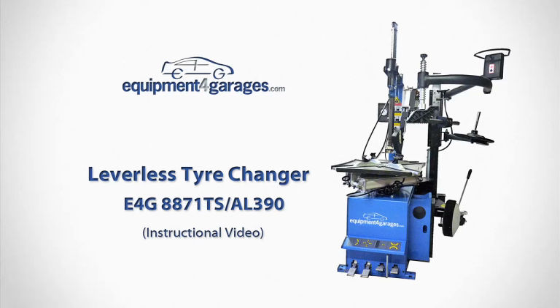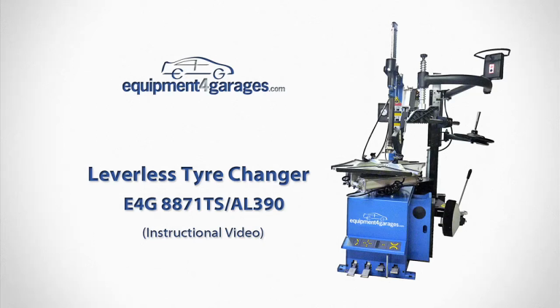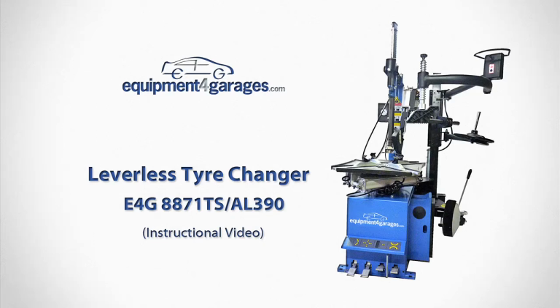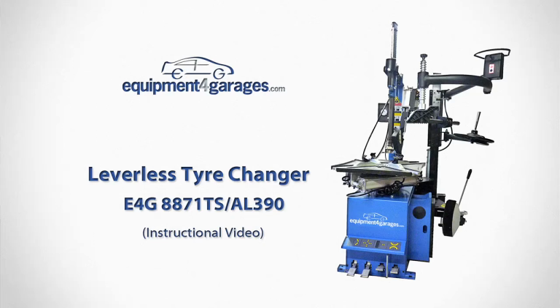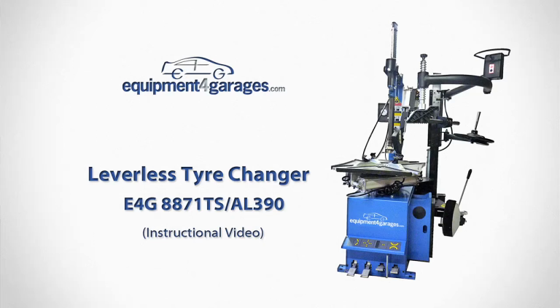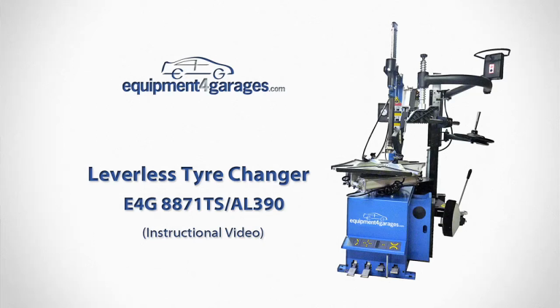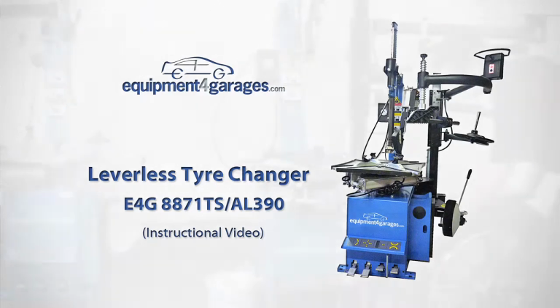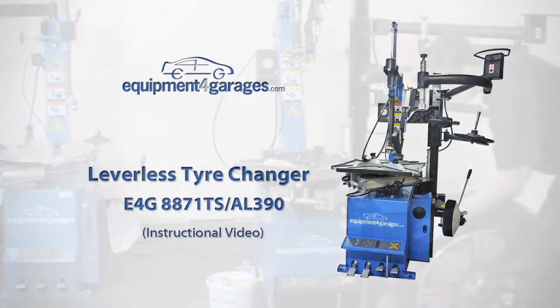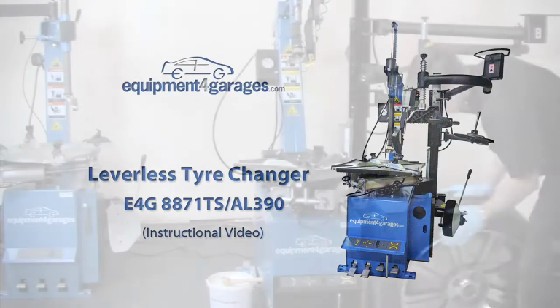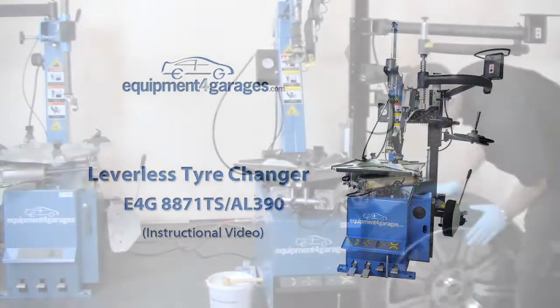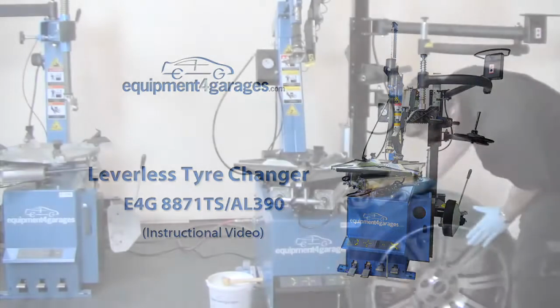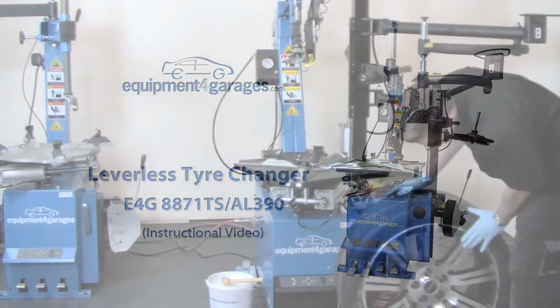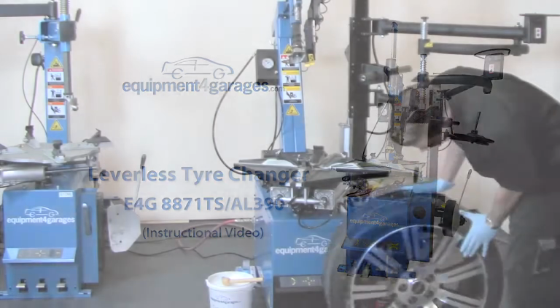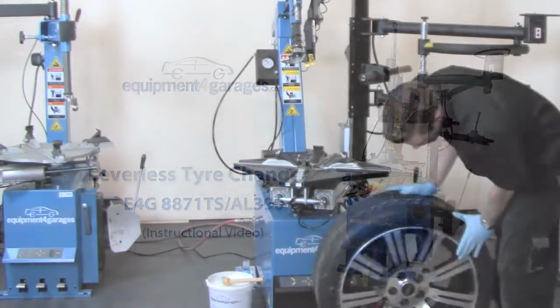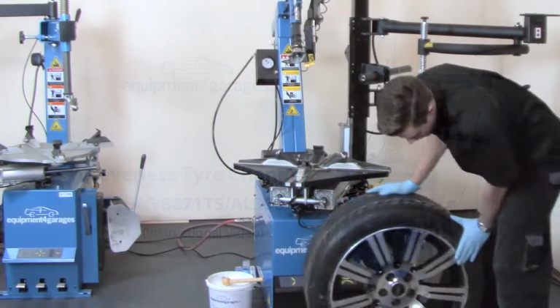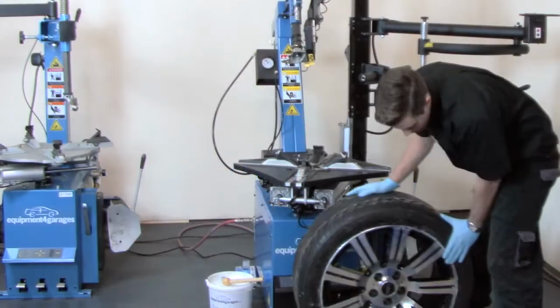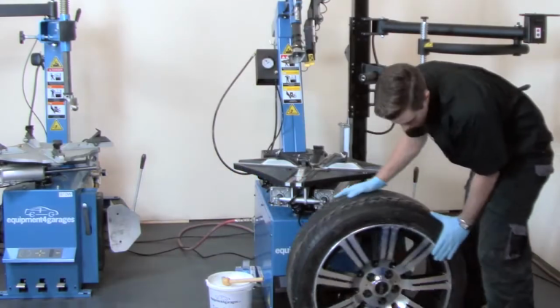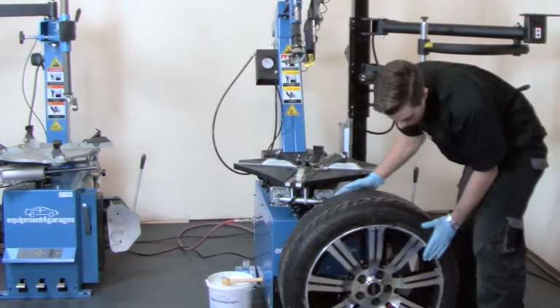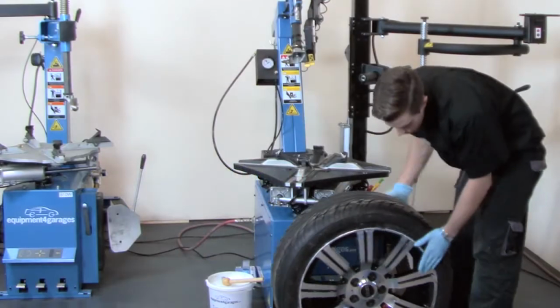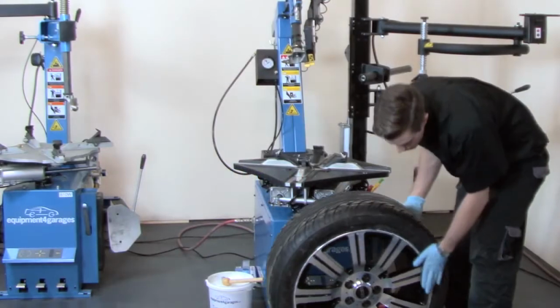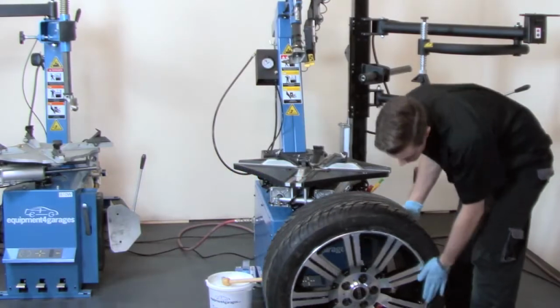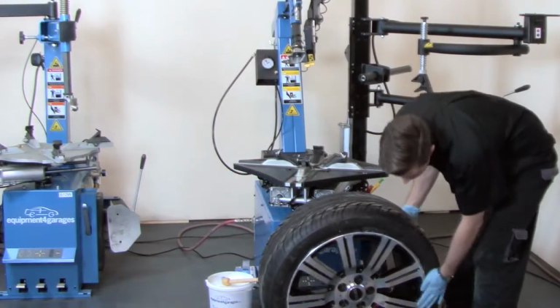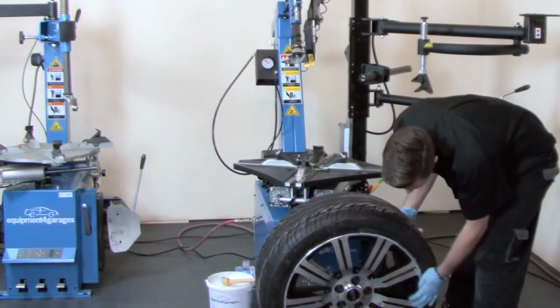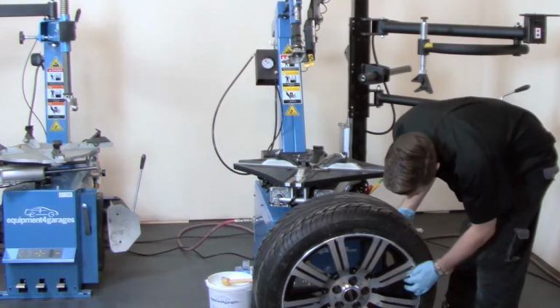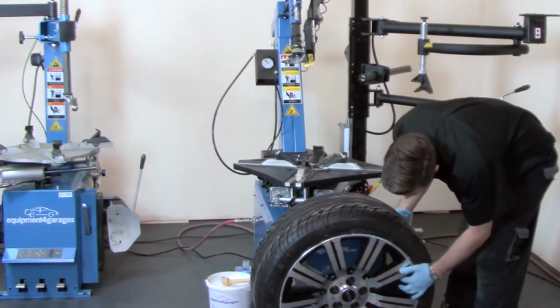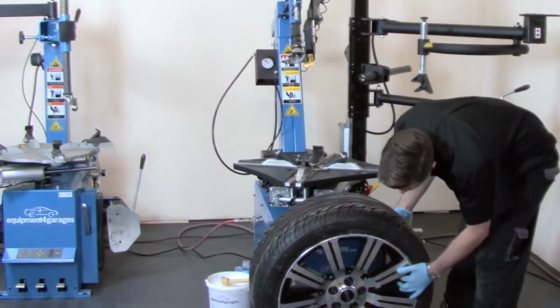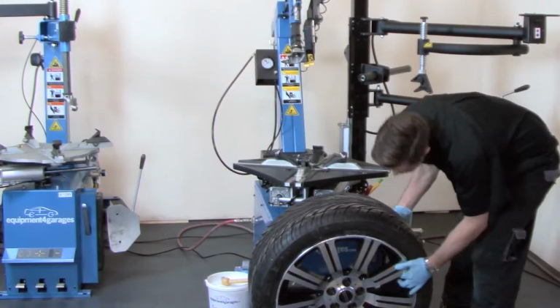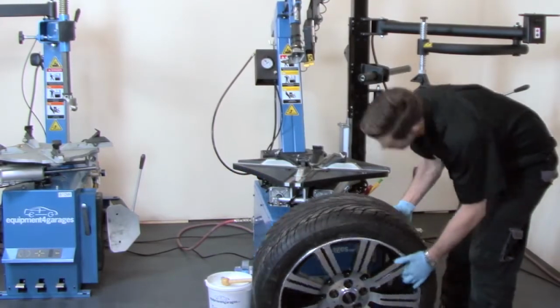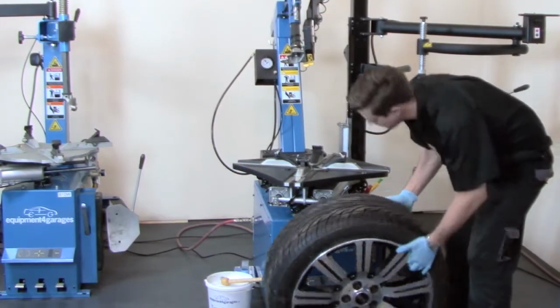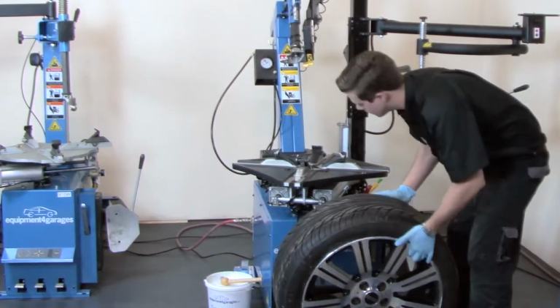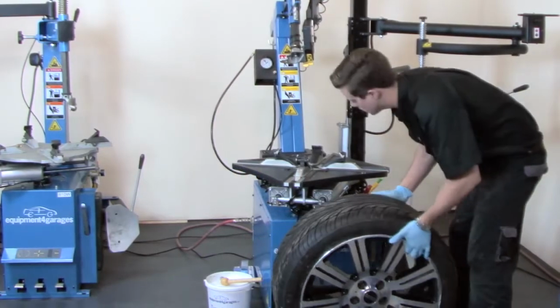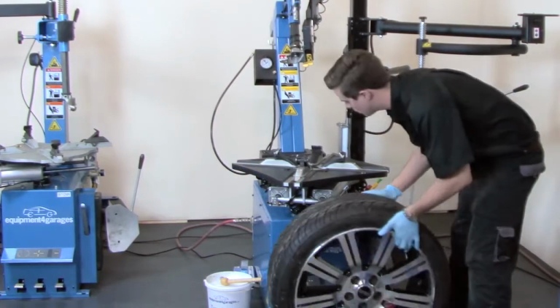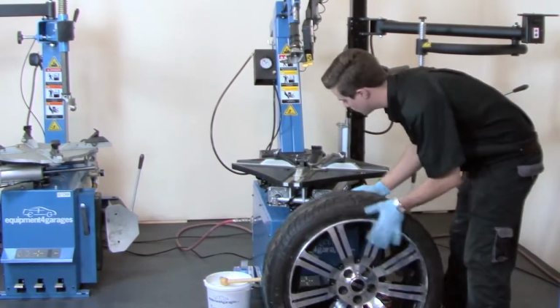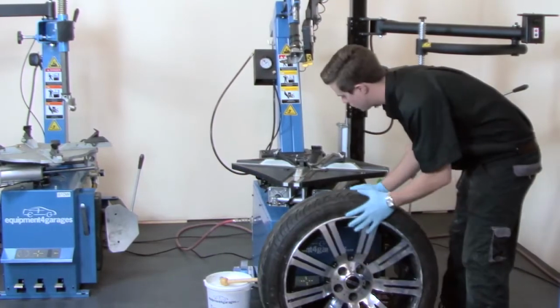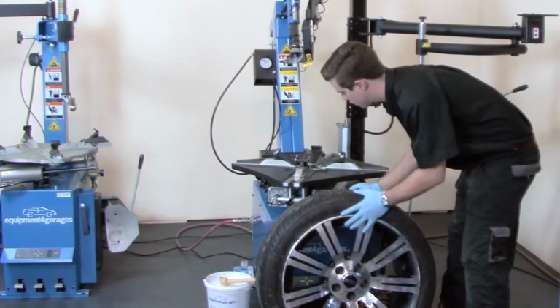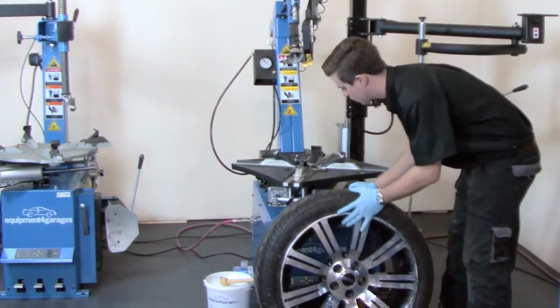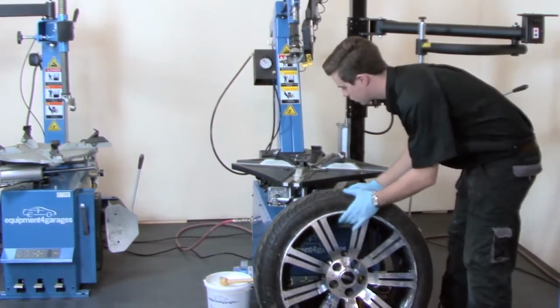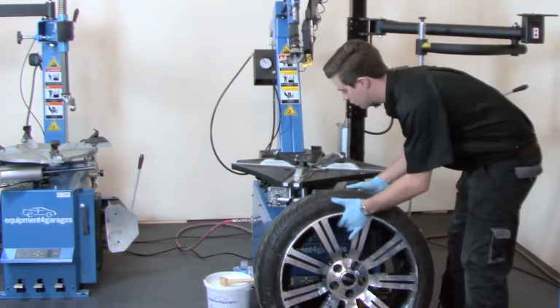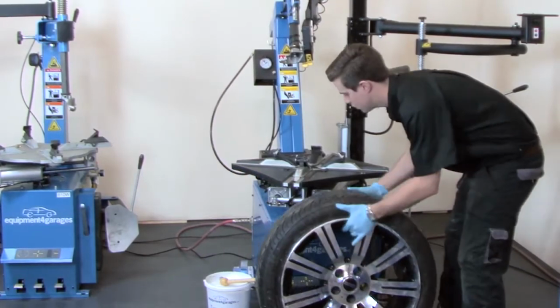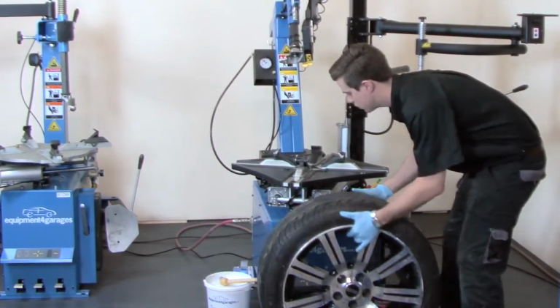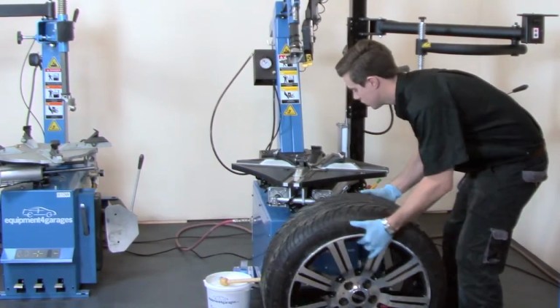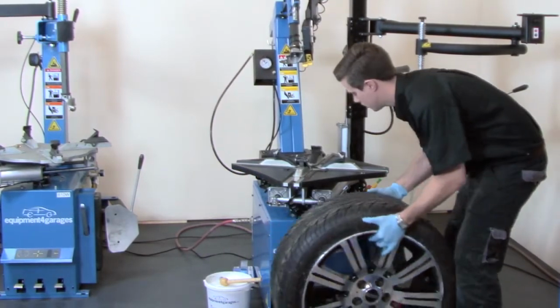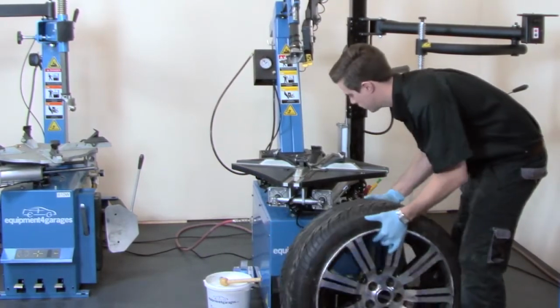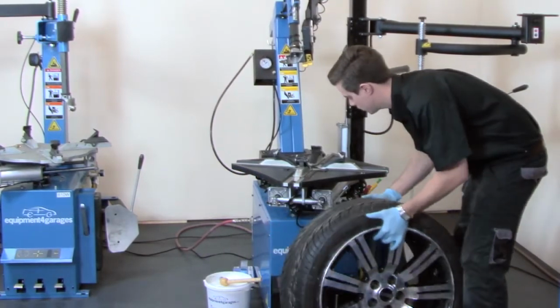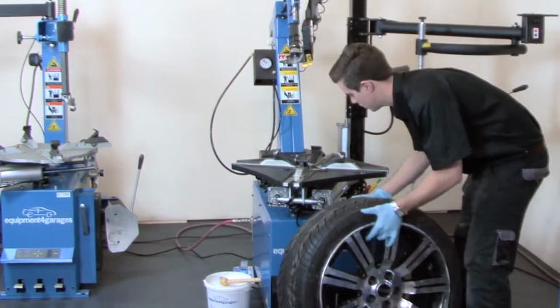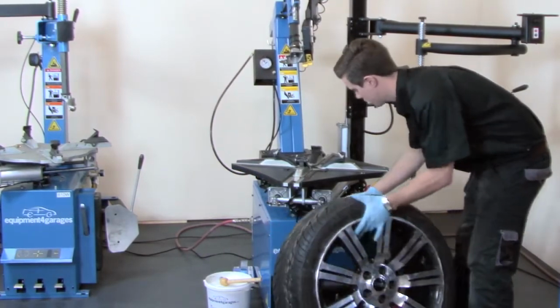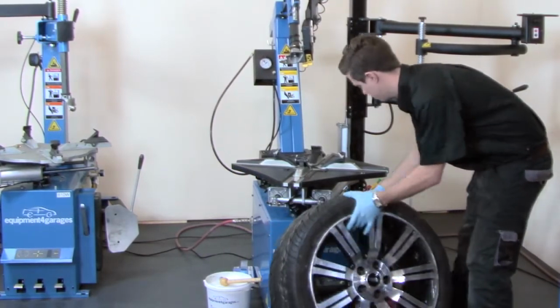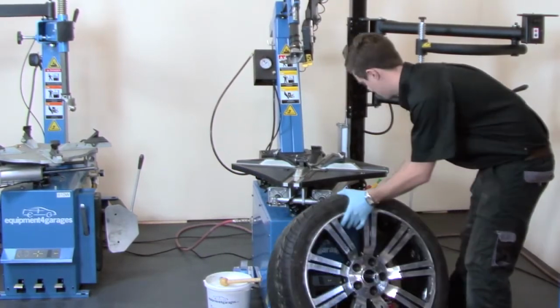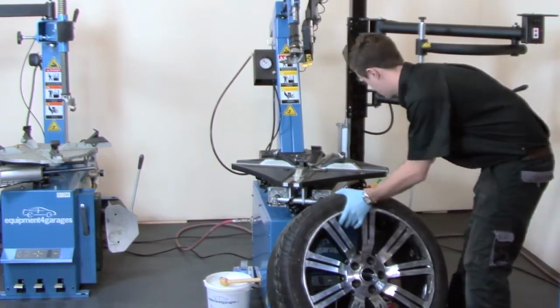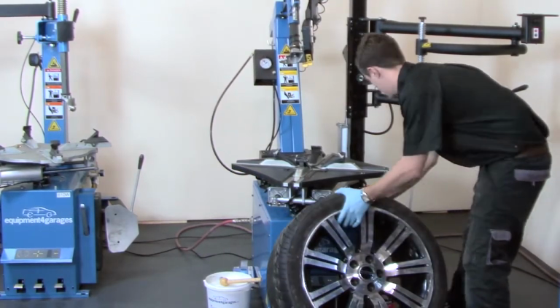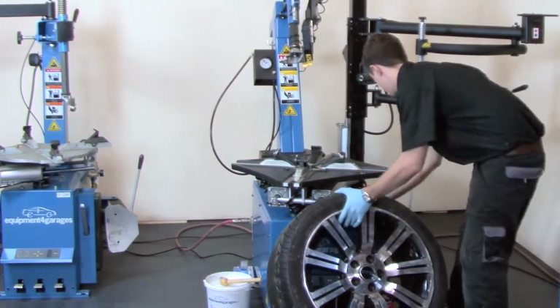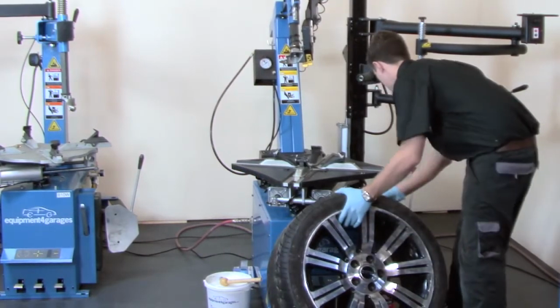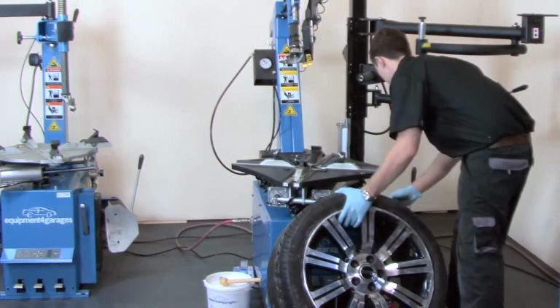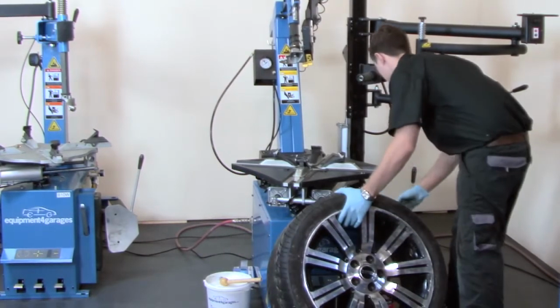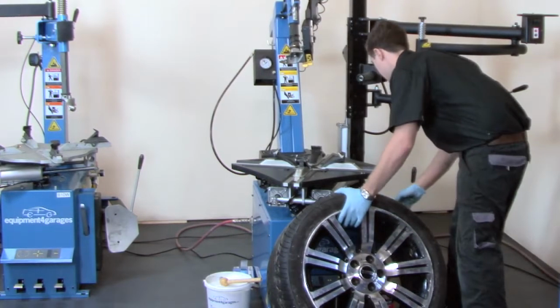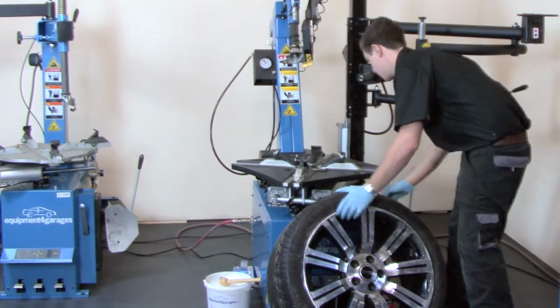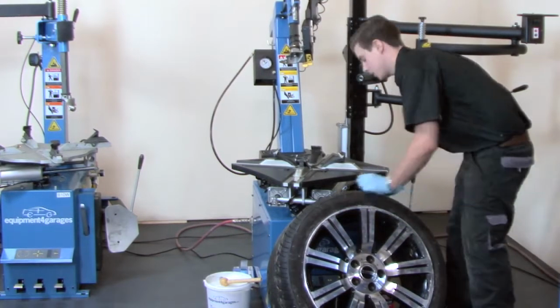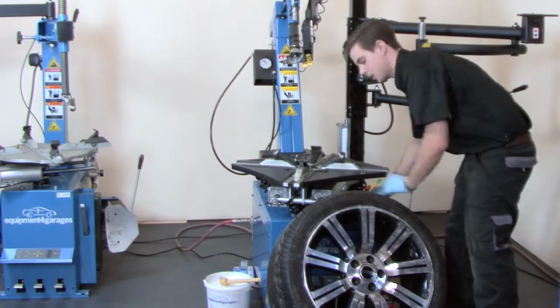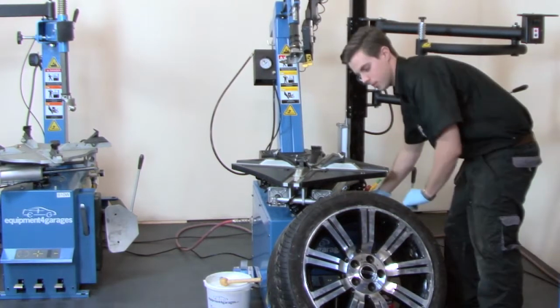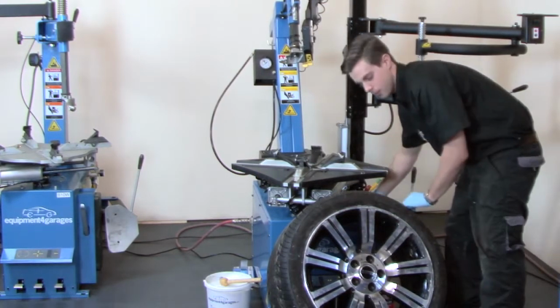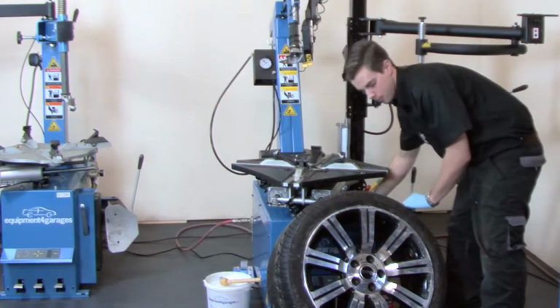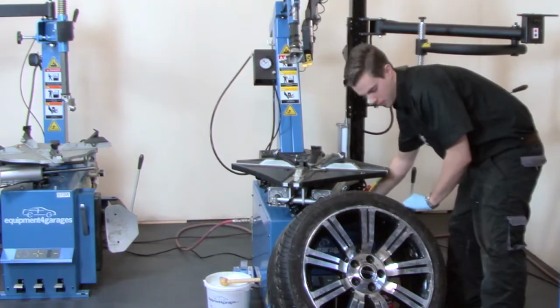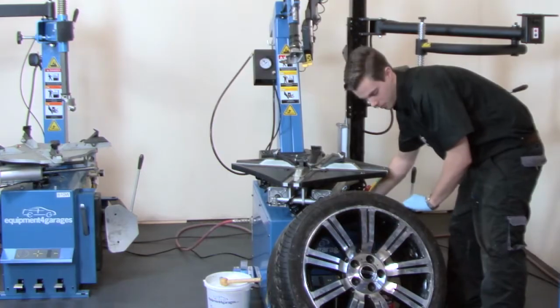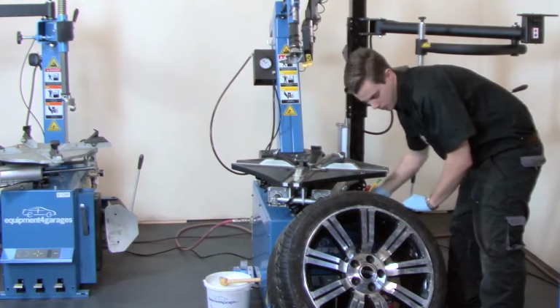We're going to take you through using the tyre changer to remove and replace the tyre on a 20 inch rim.